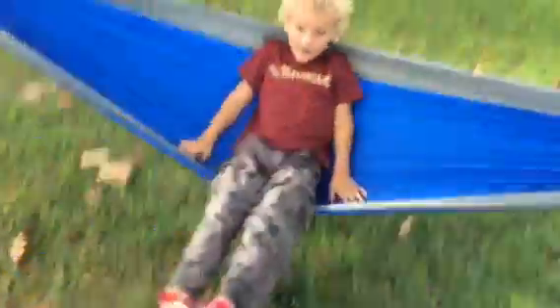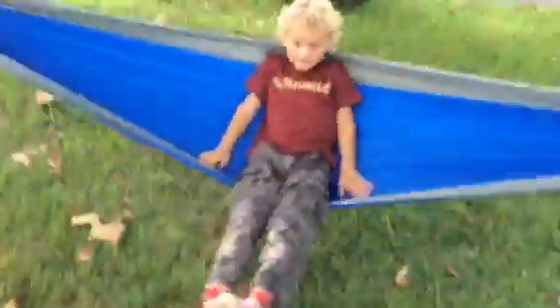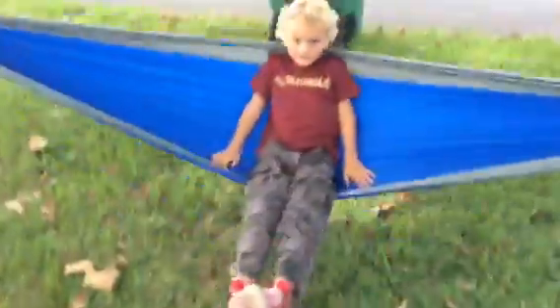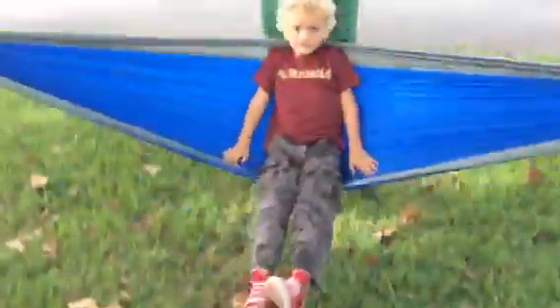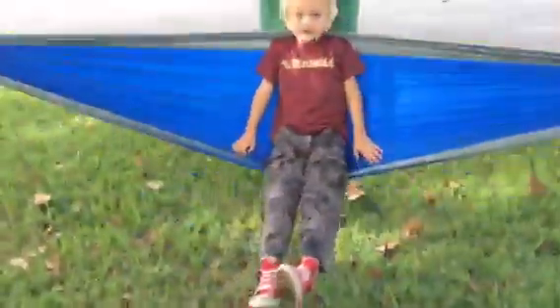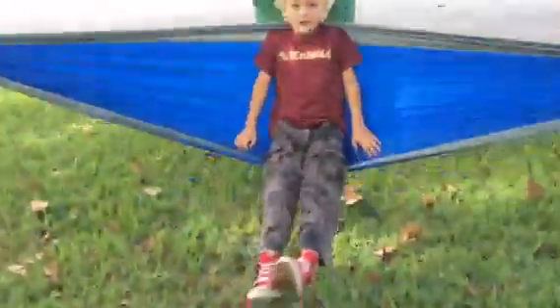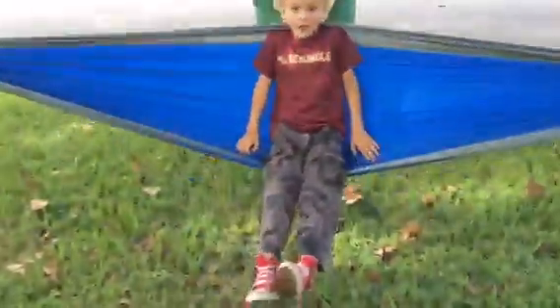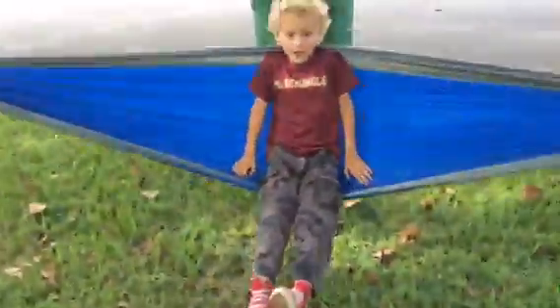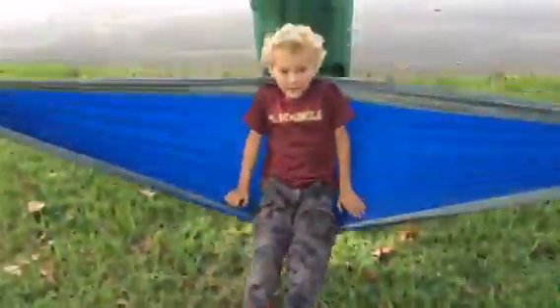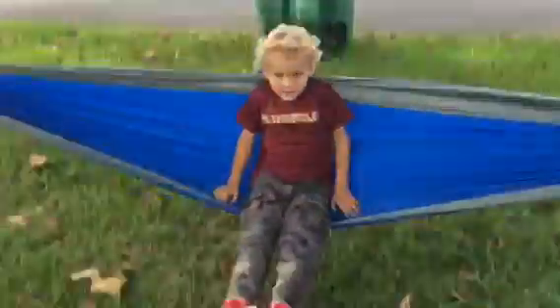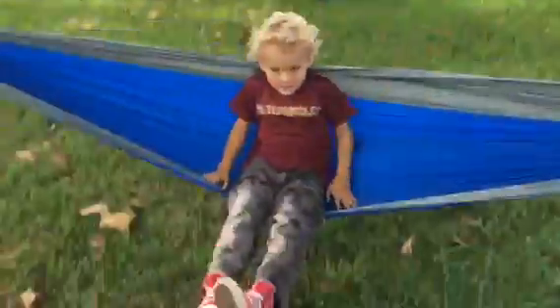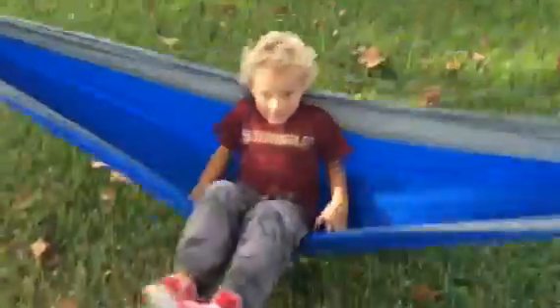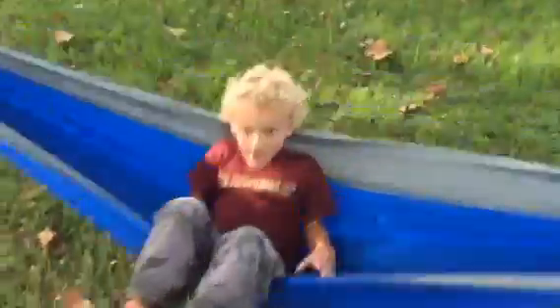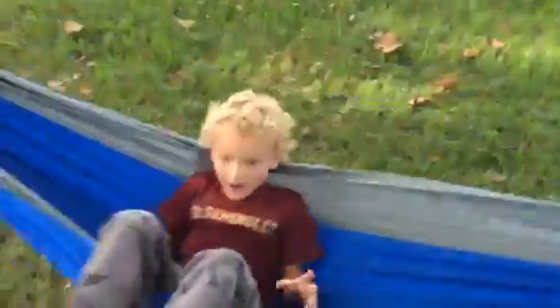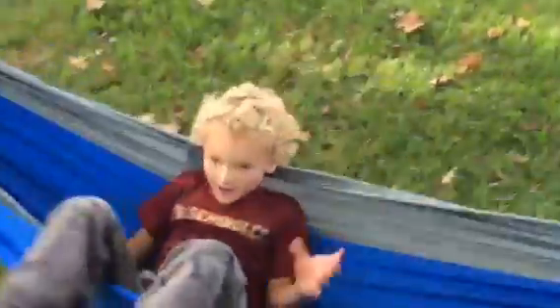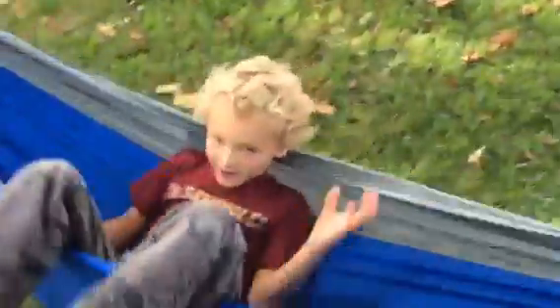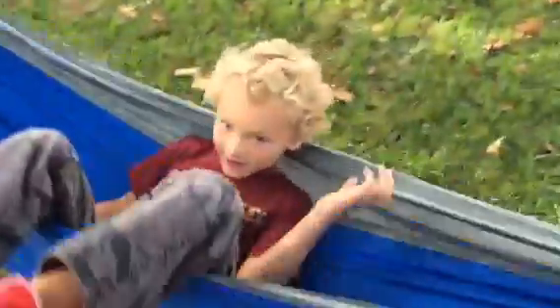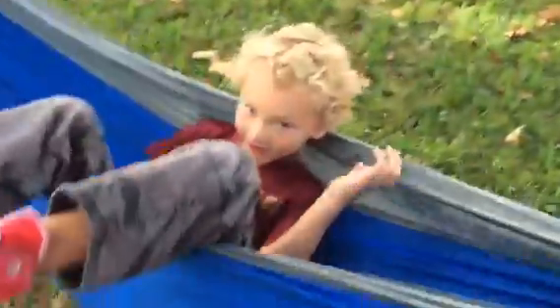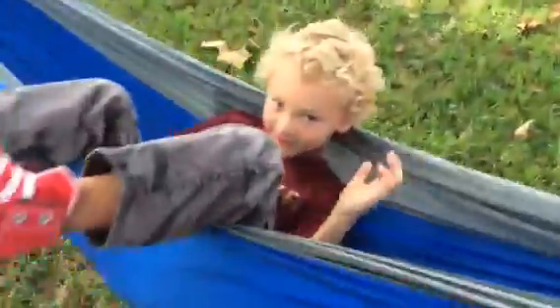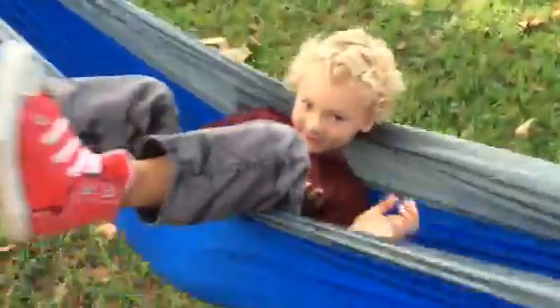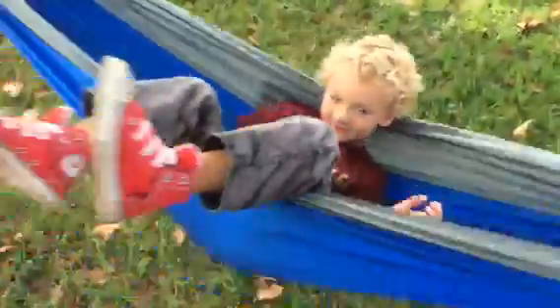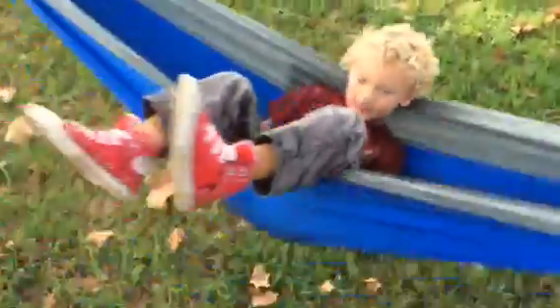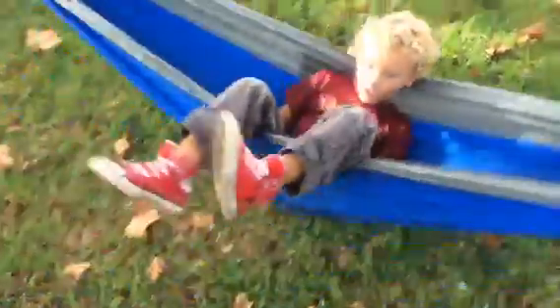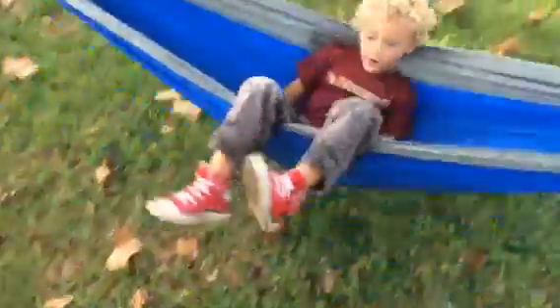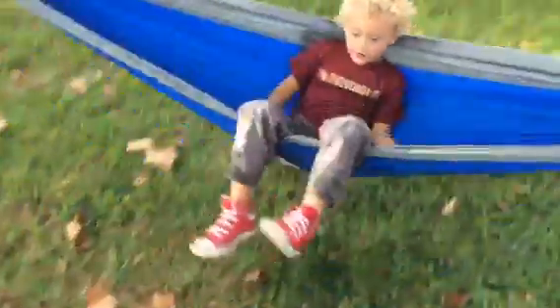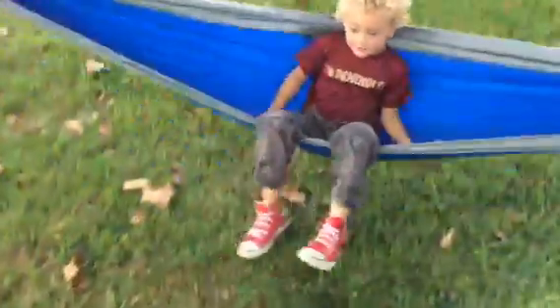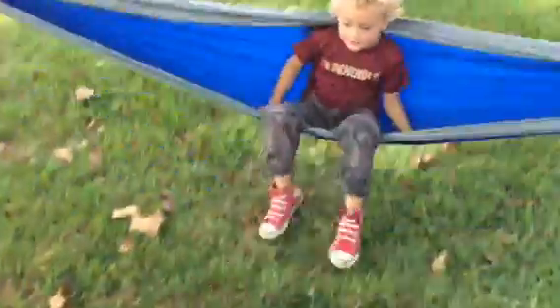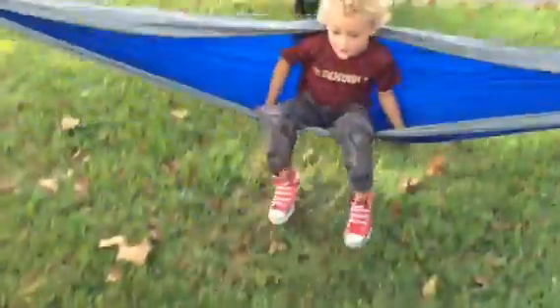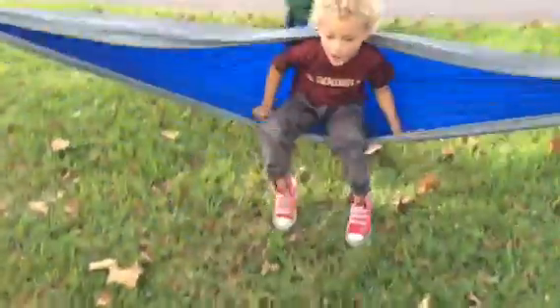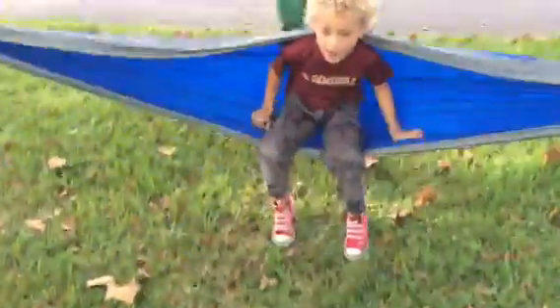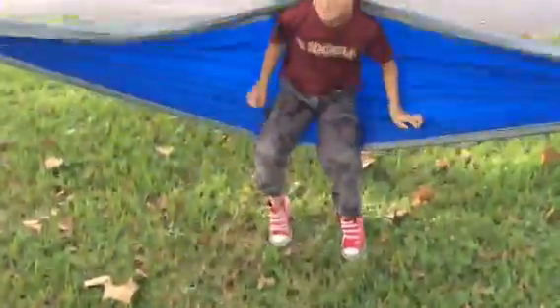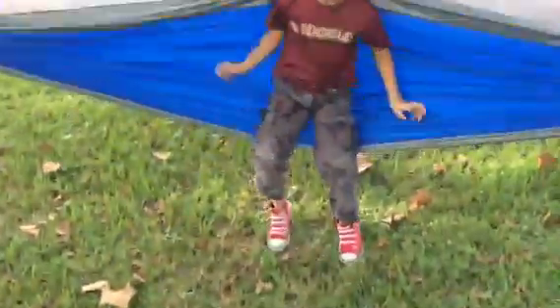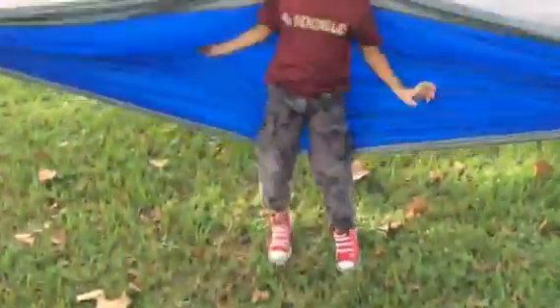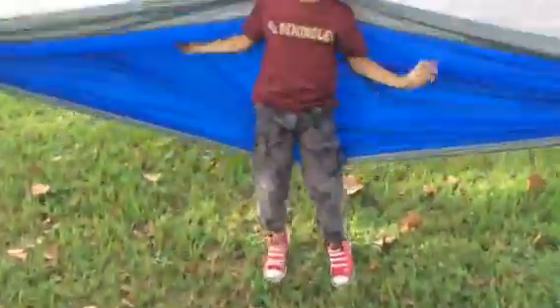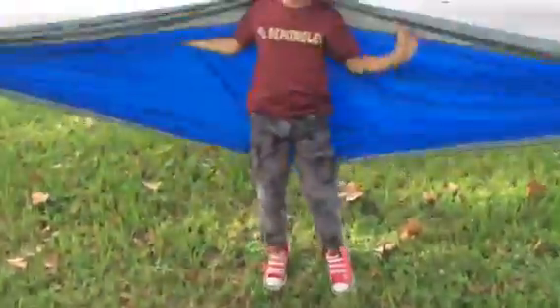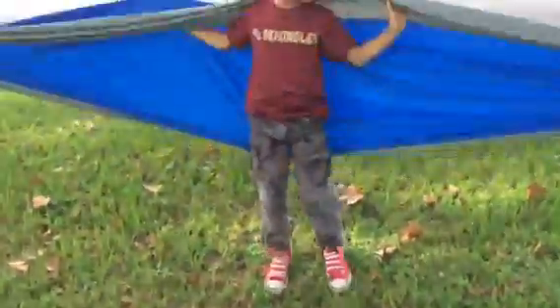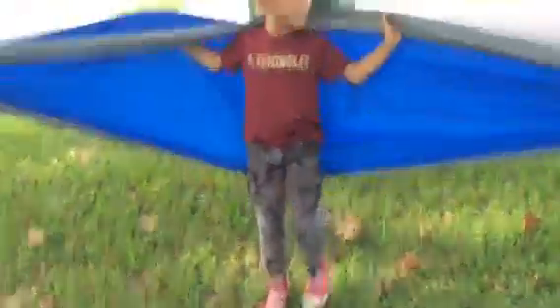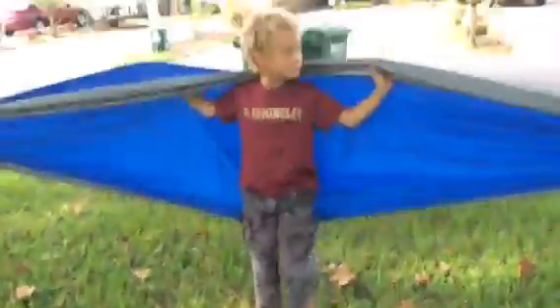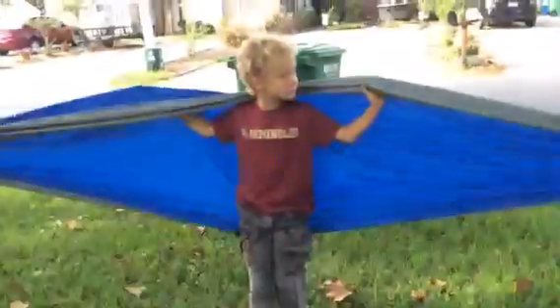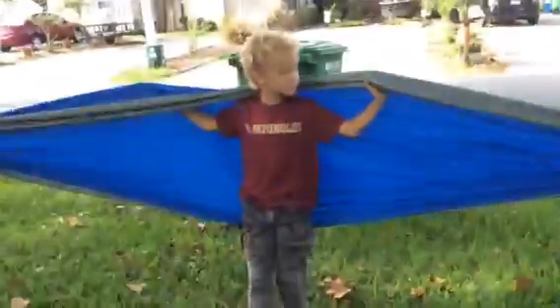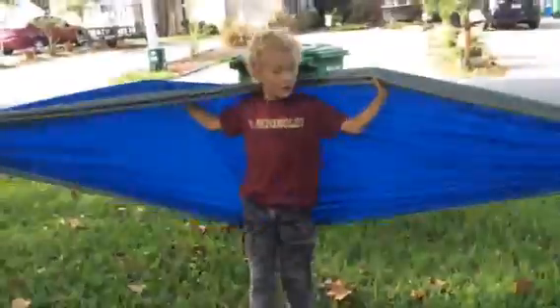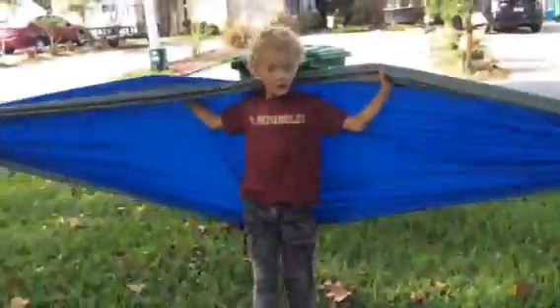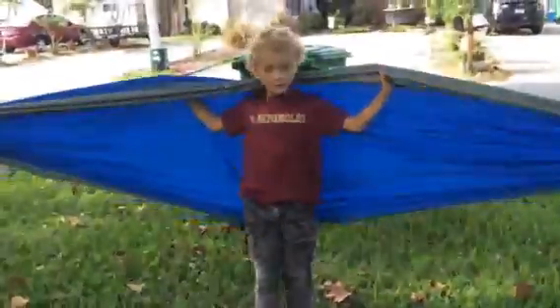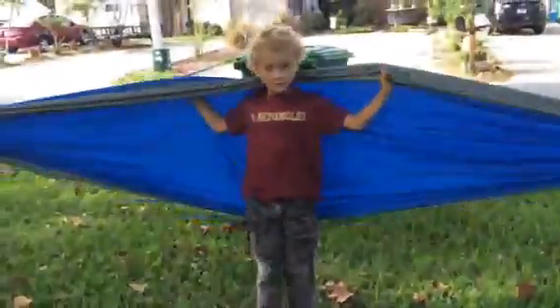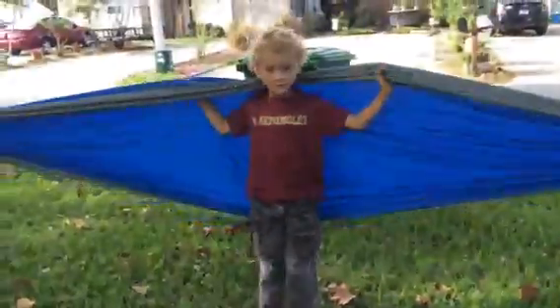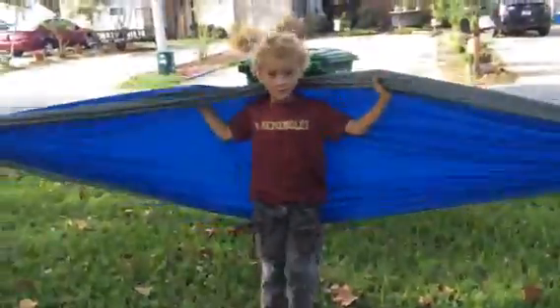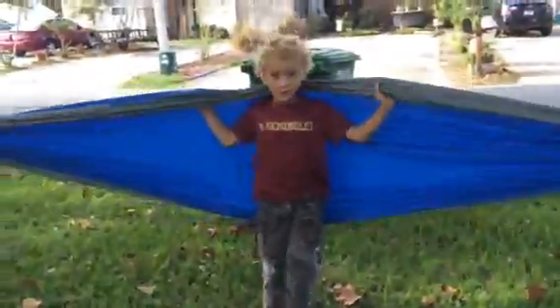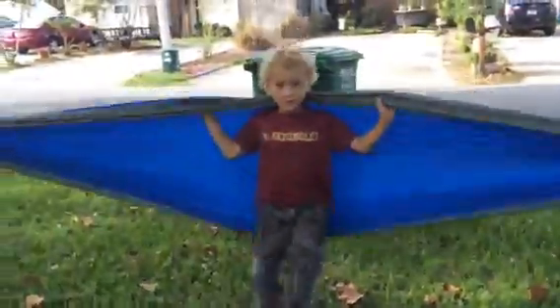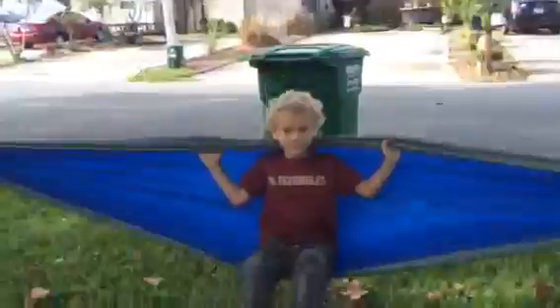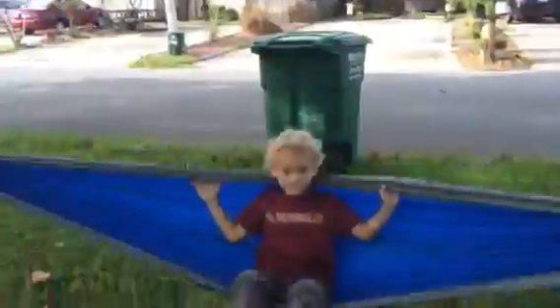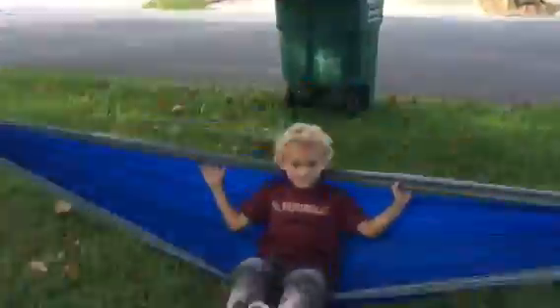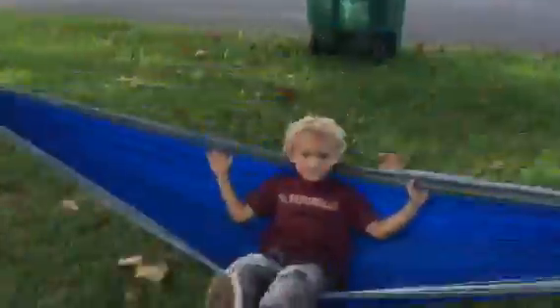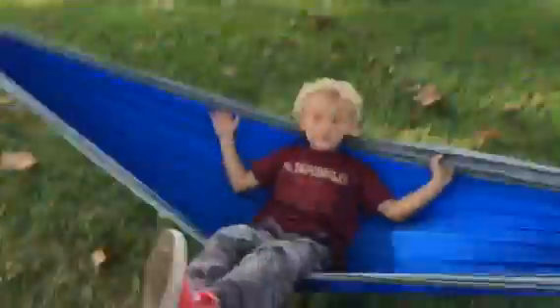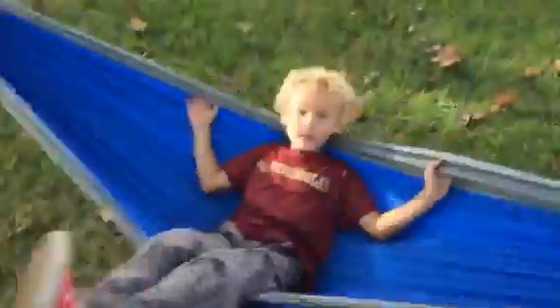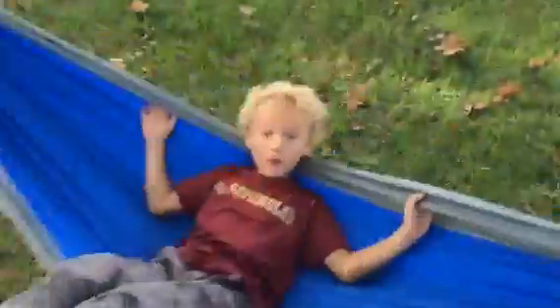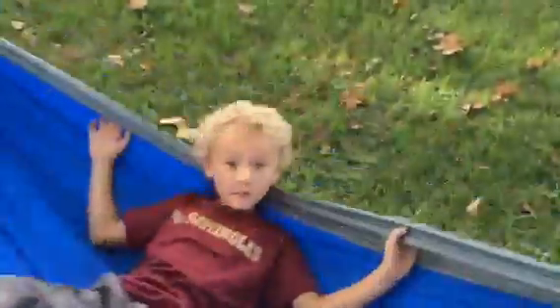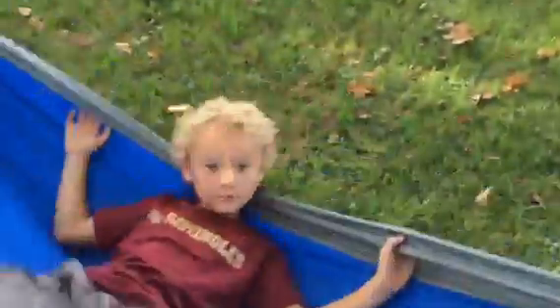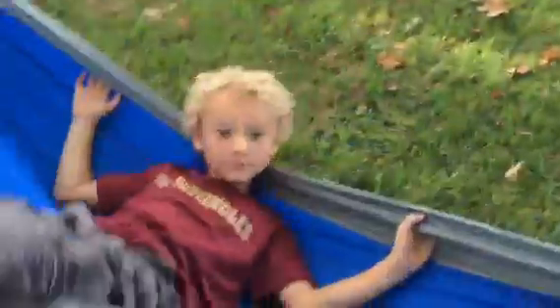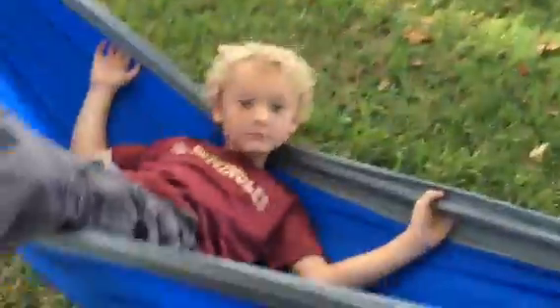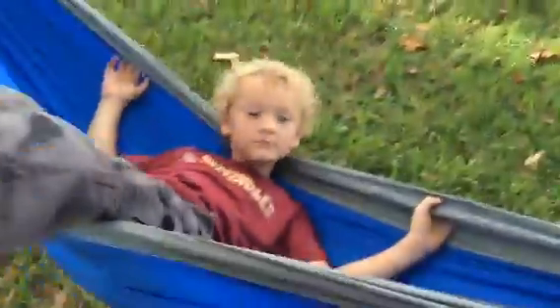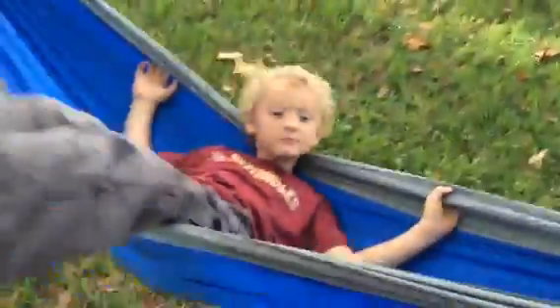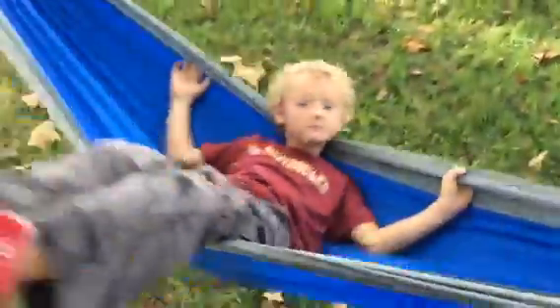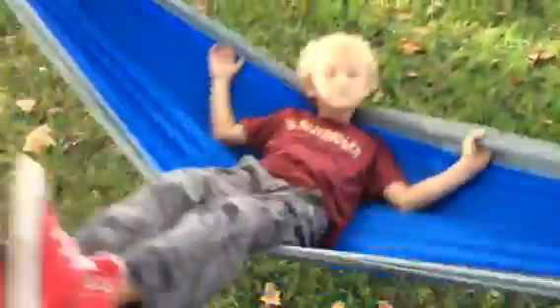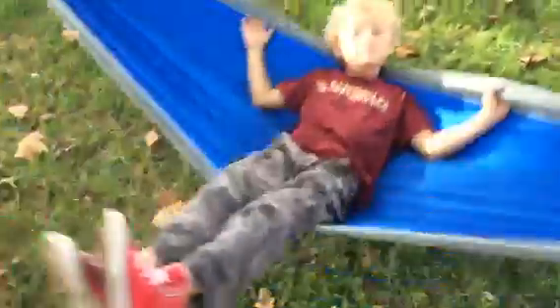Is it comfortable? Uh huh. Thanks for watching everybody. Bye!